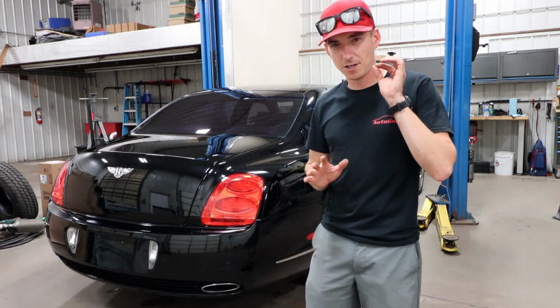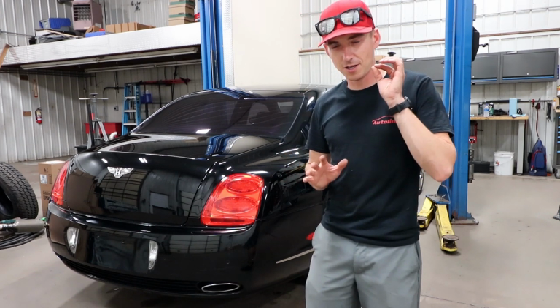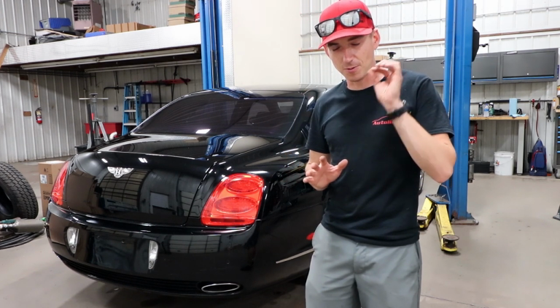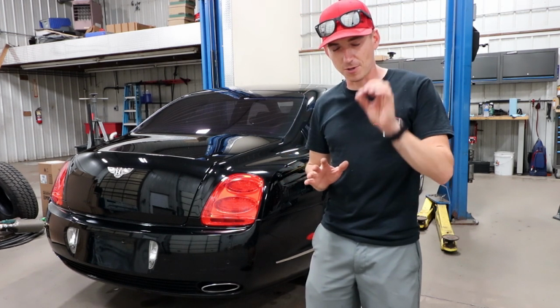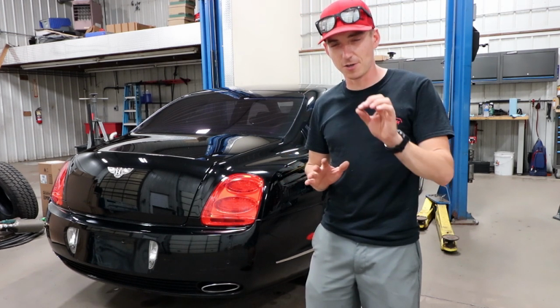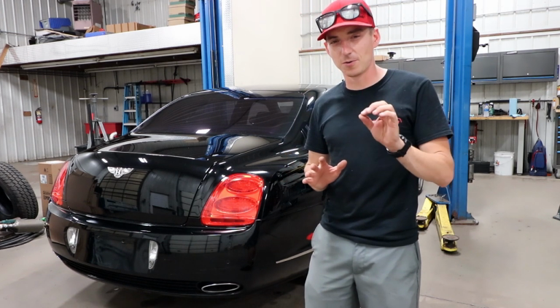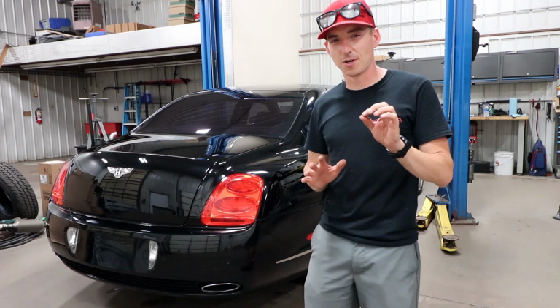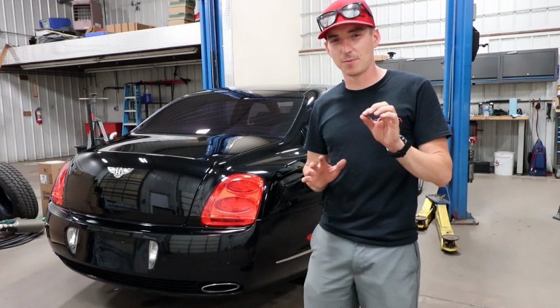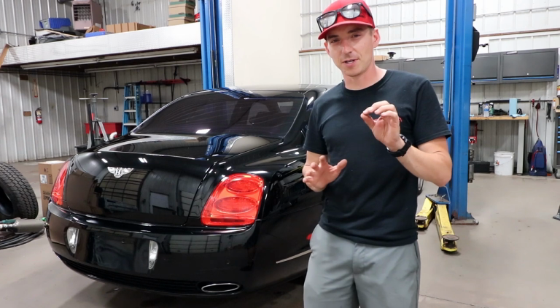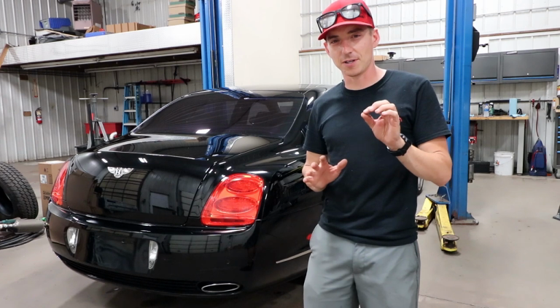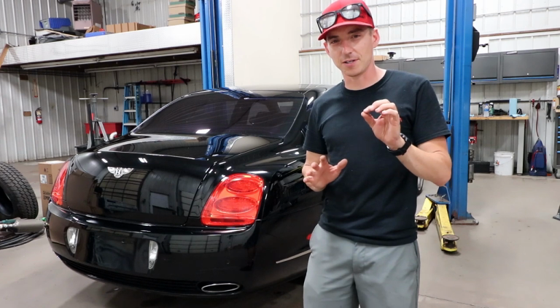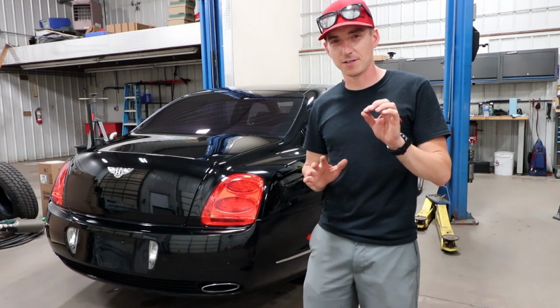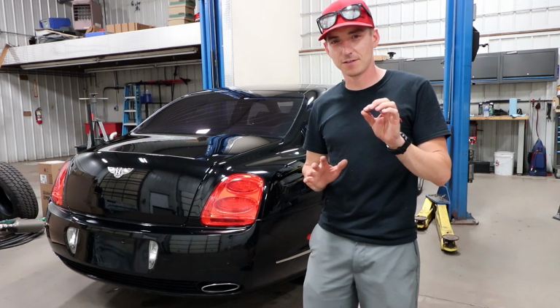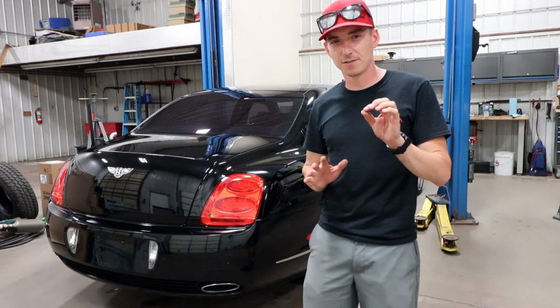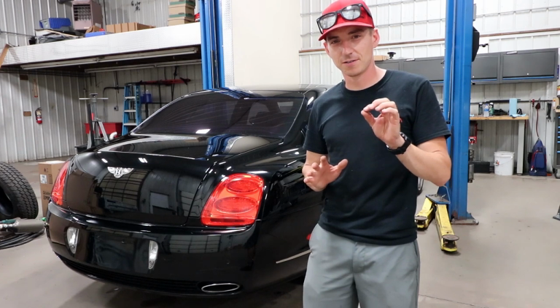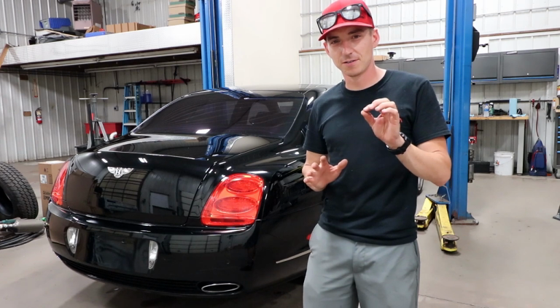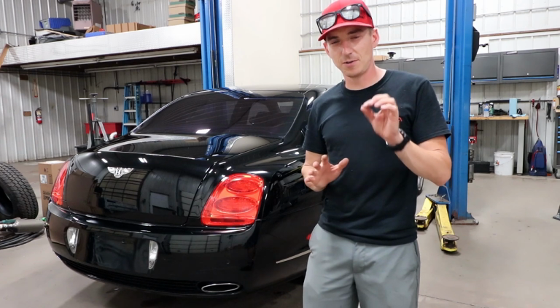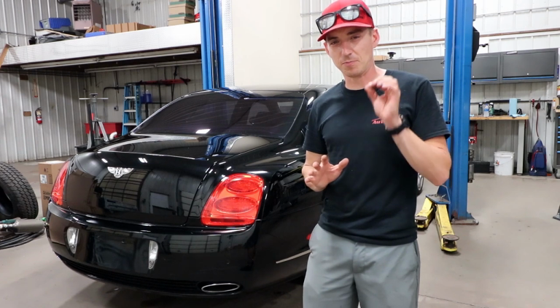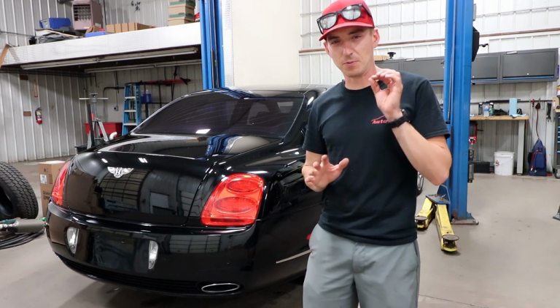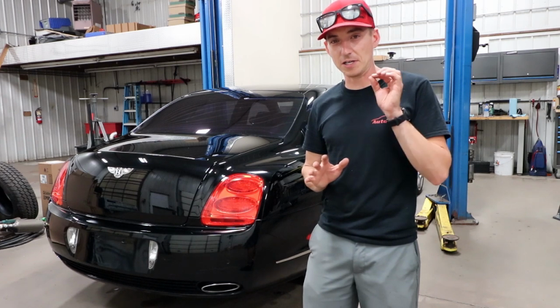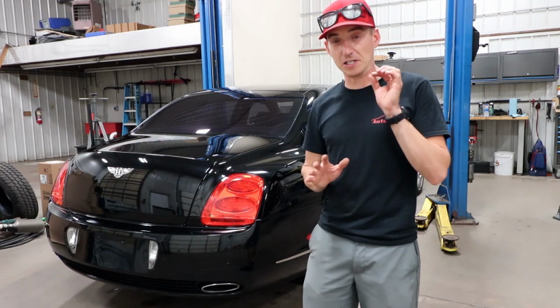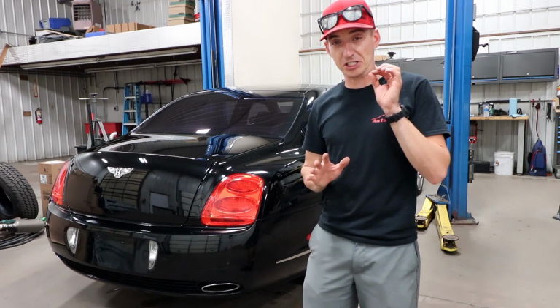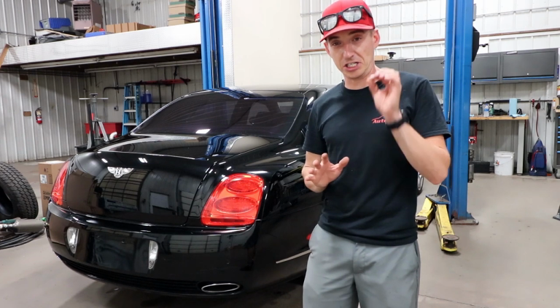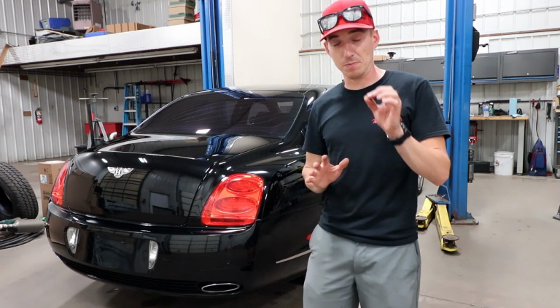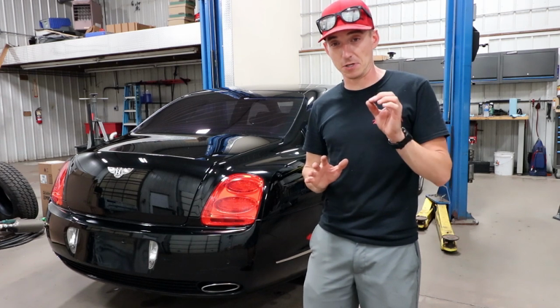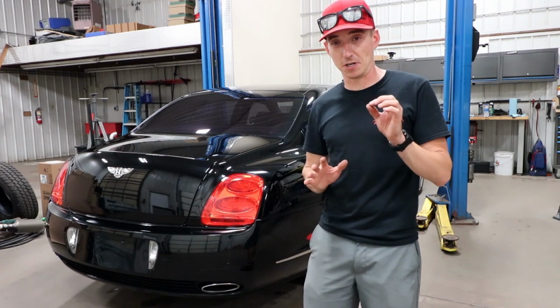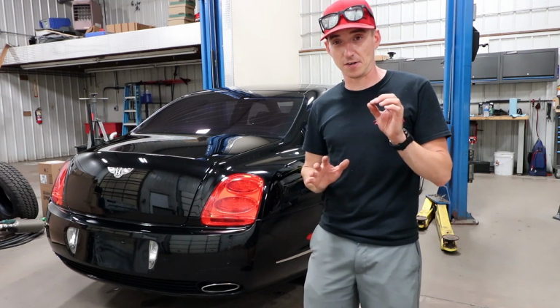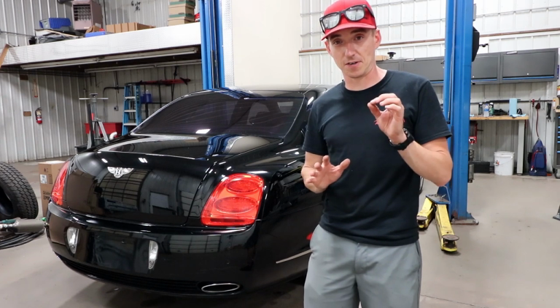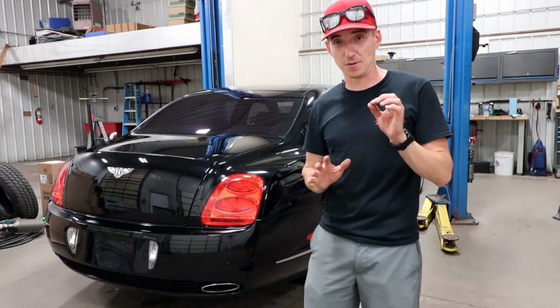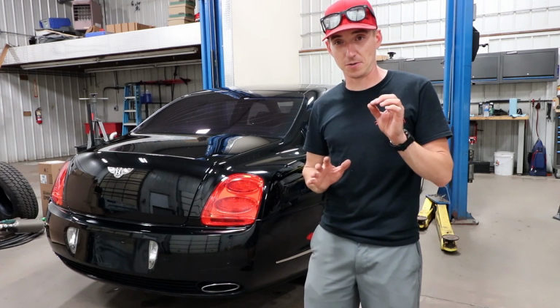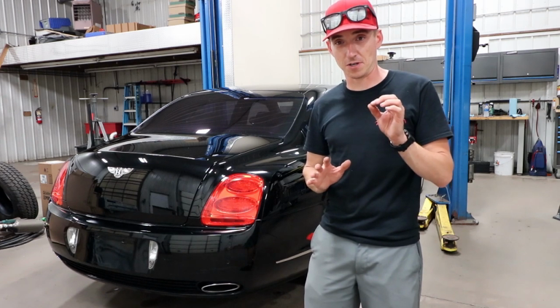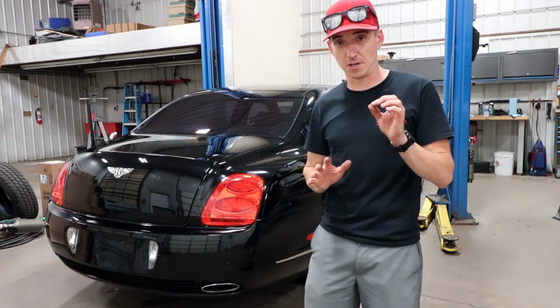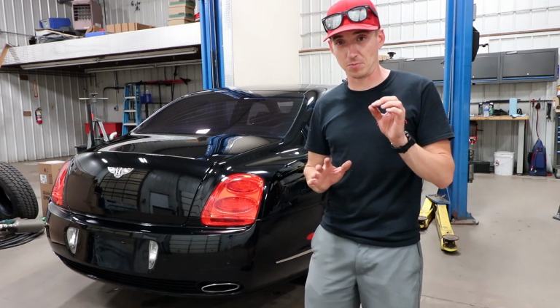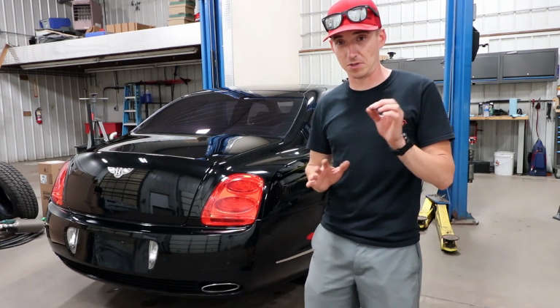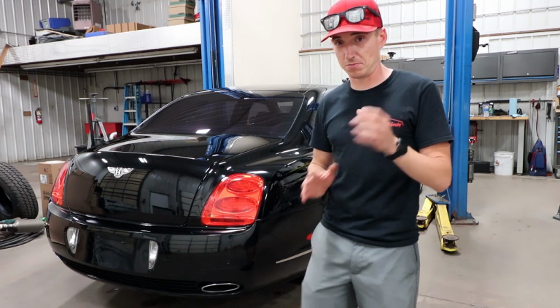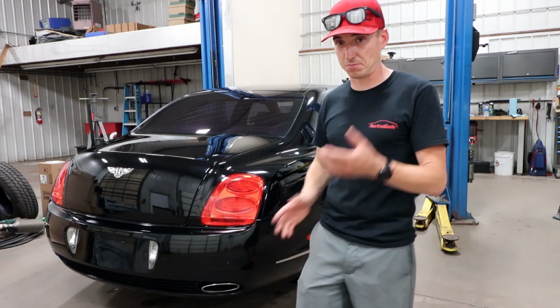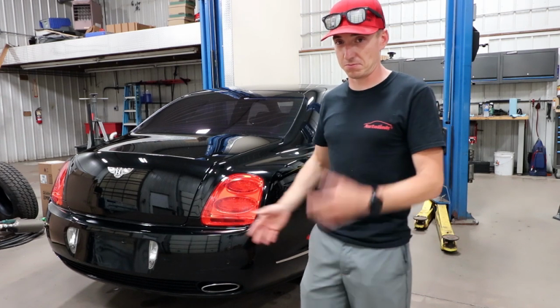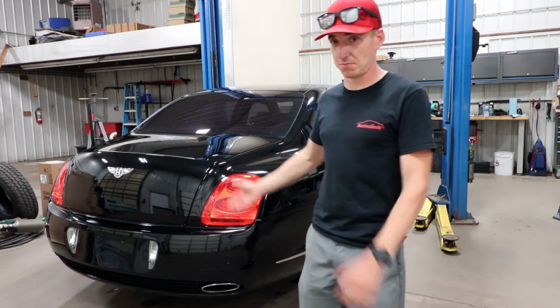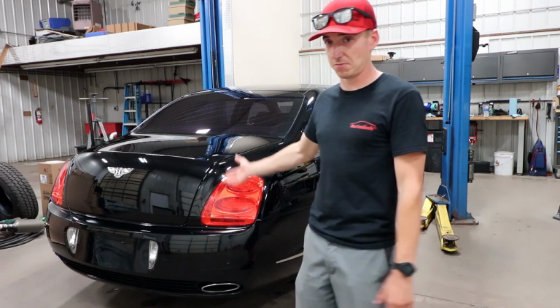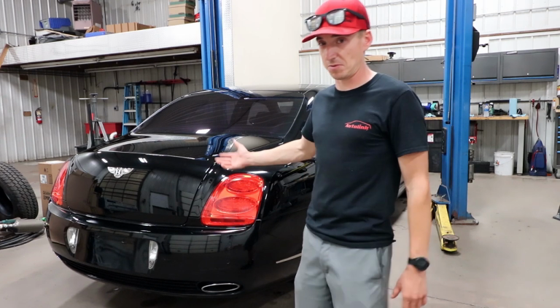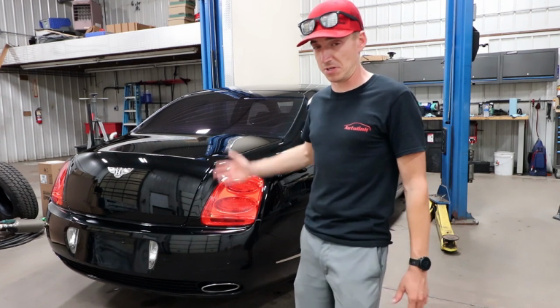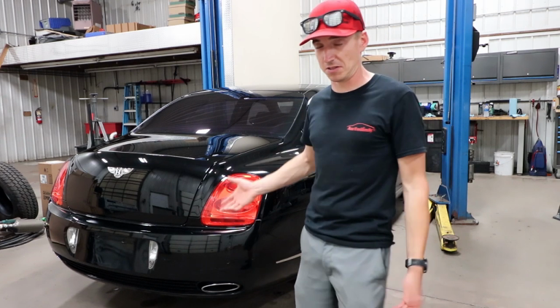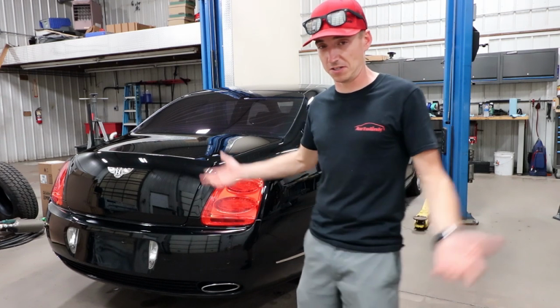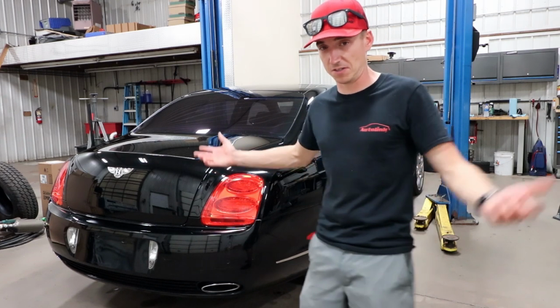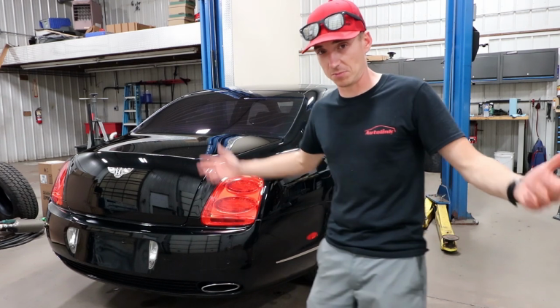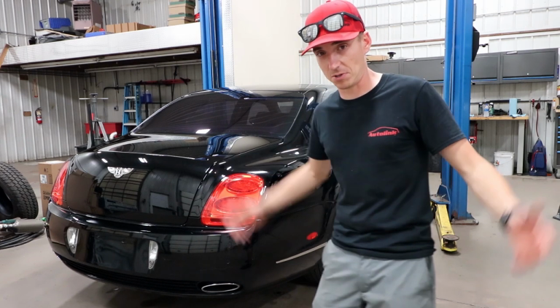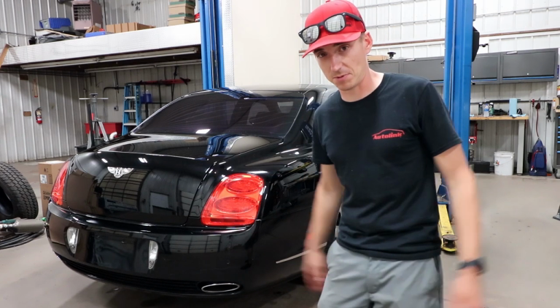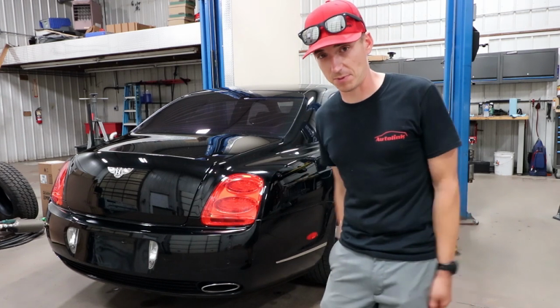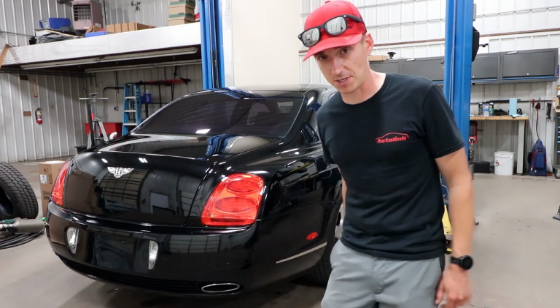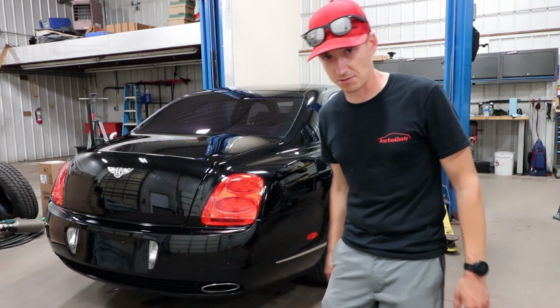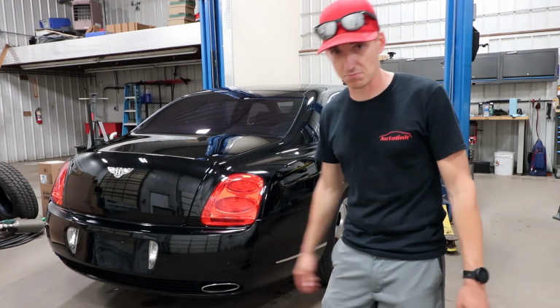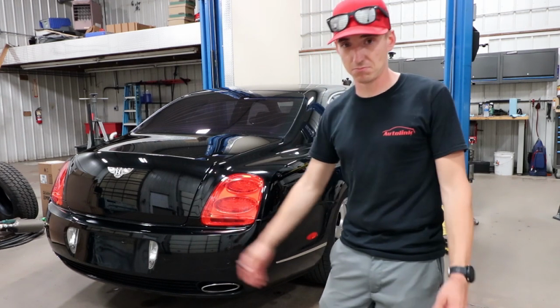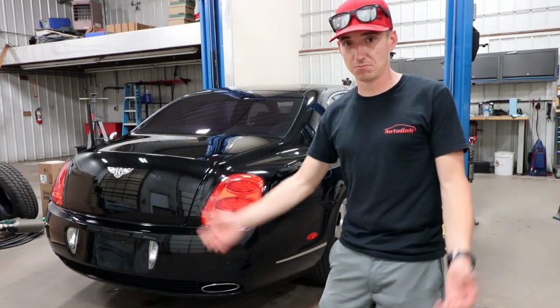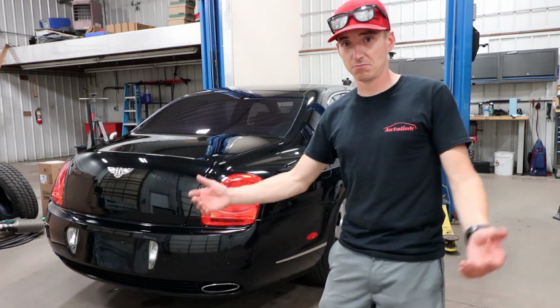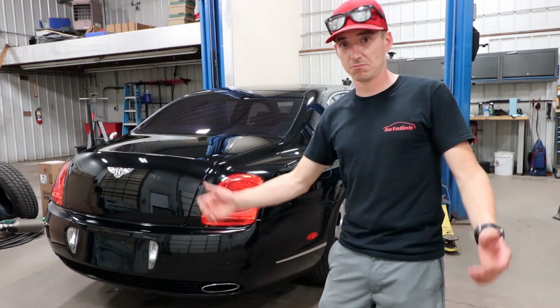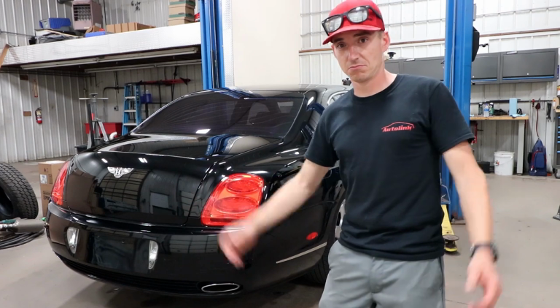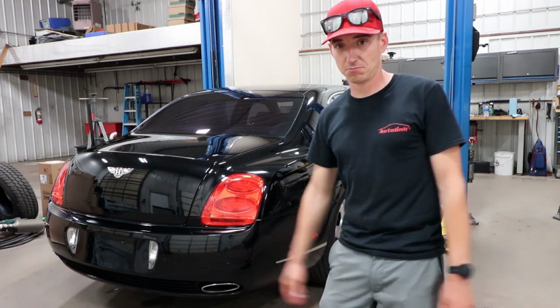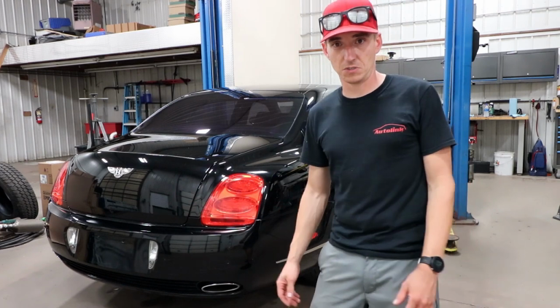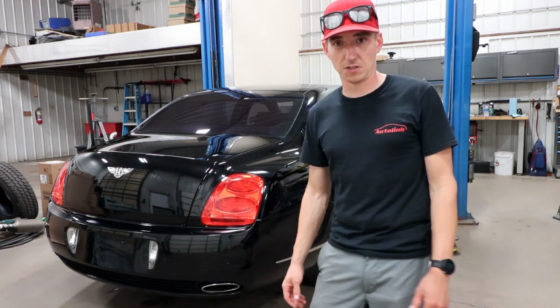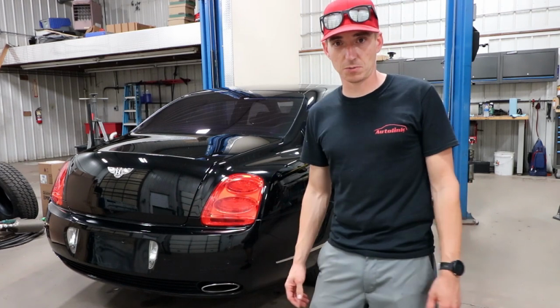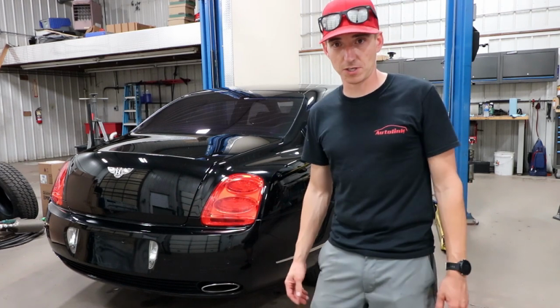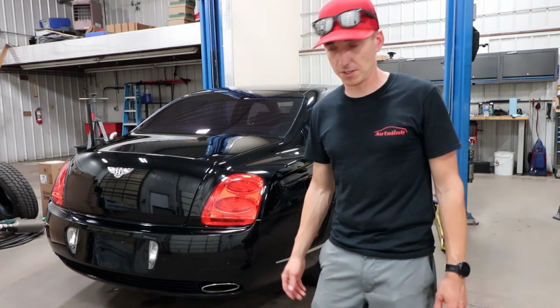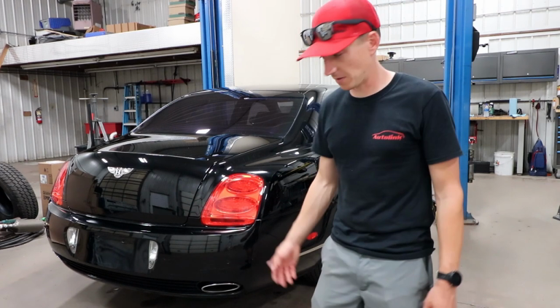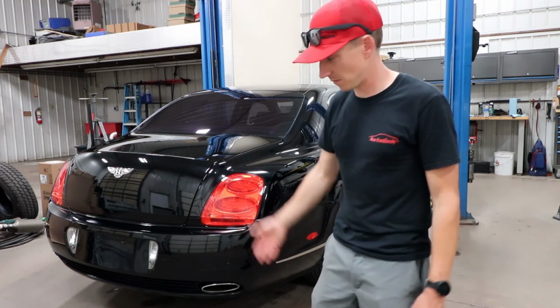And we're going to do it on a Bentley. We have plenty of cheaper cars to do it on, but the Bentley needs the bumper painted. It is what it is.